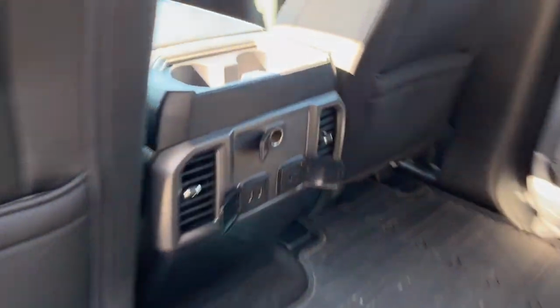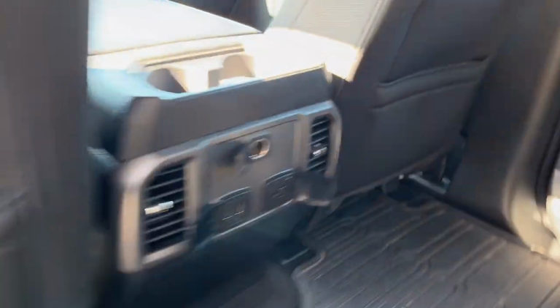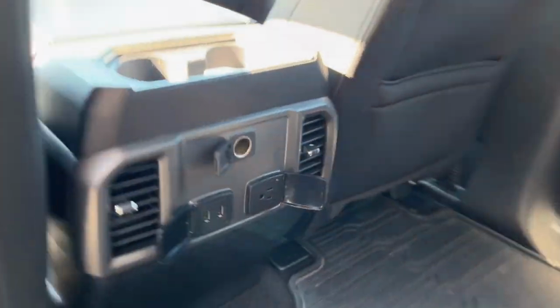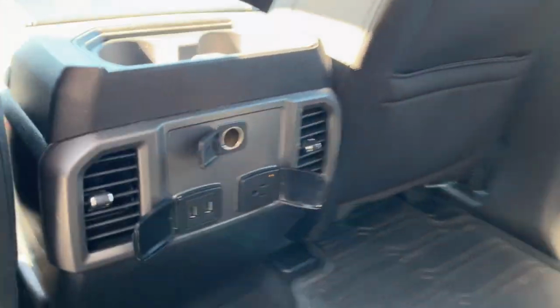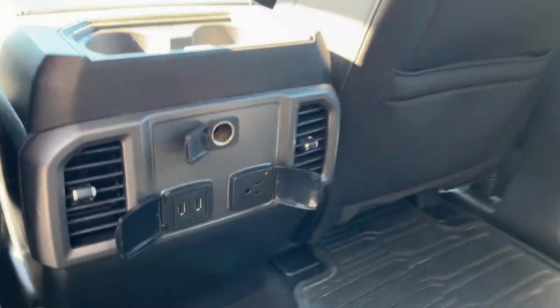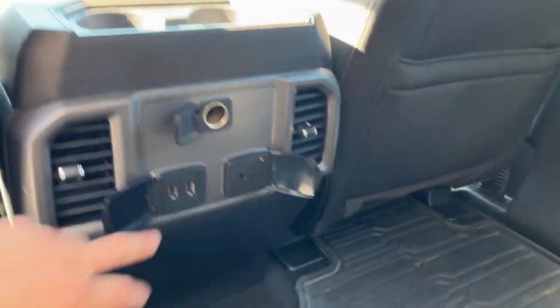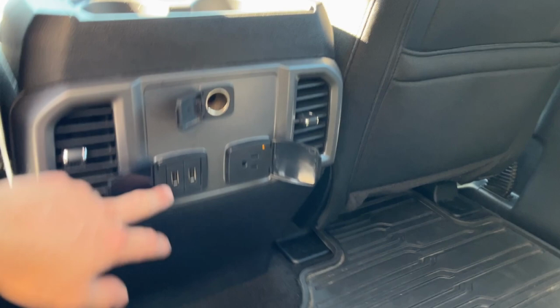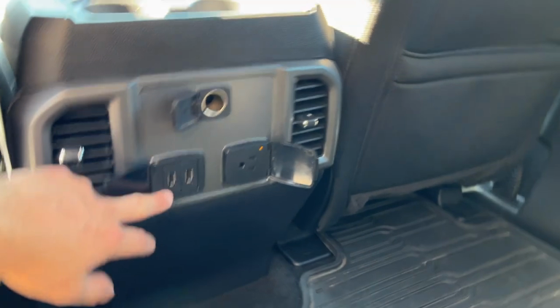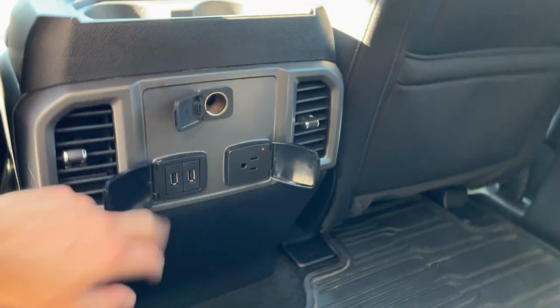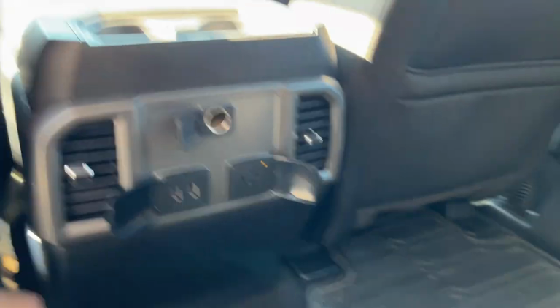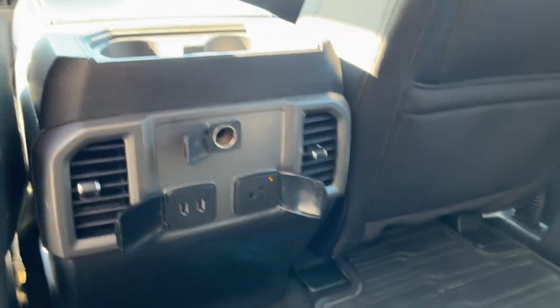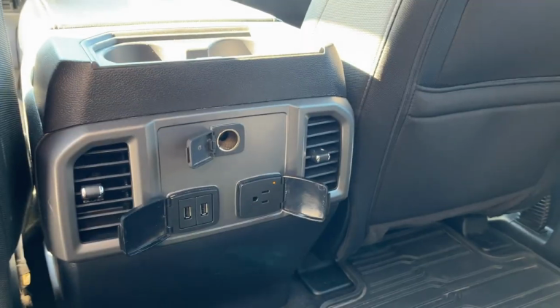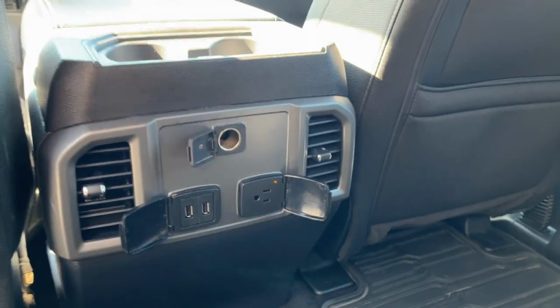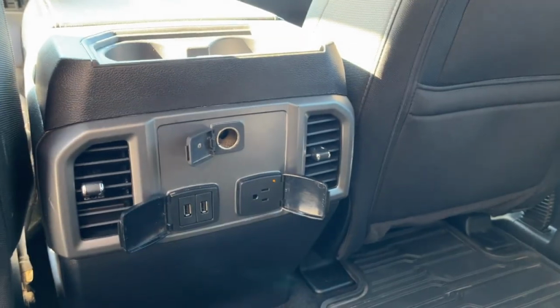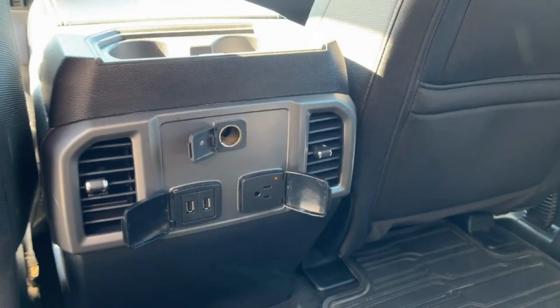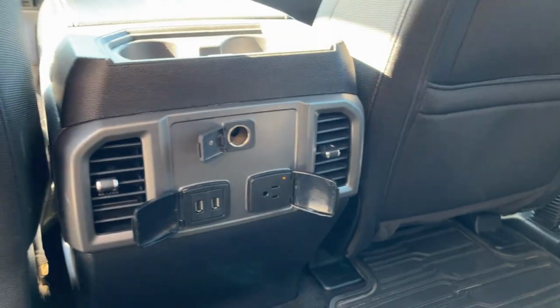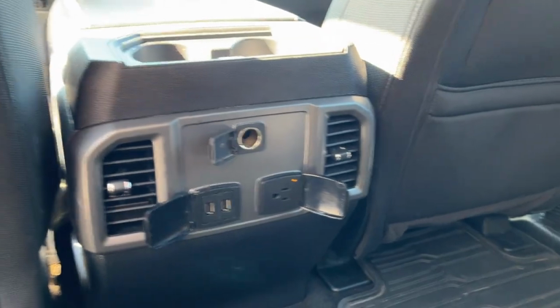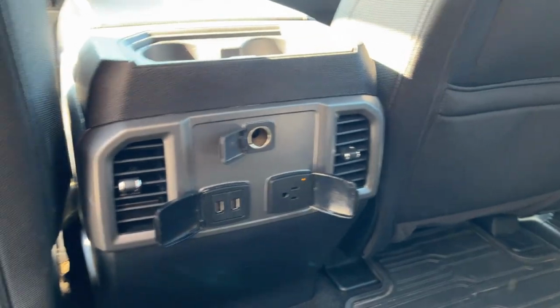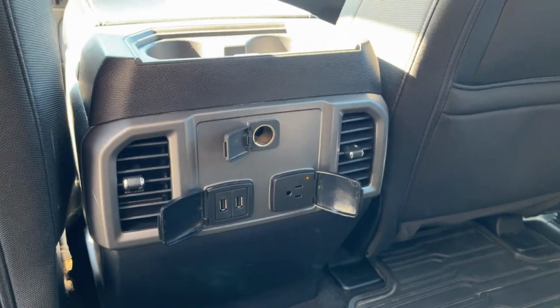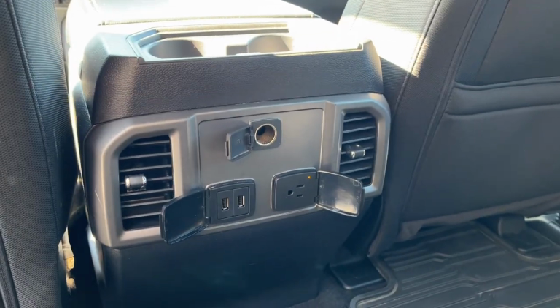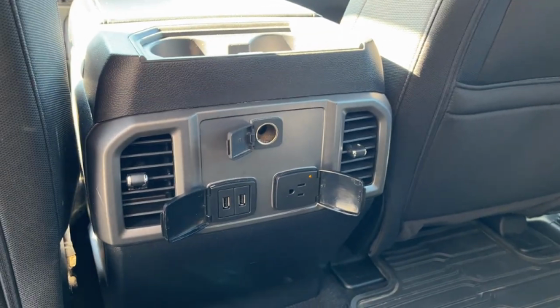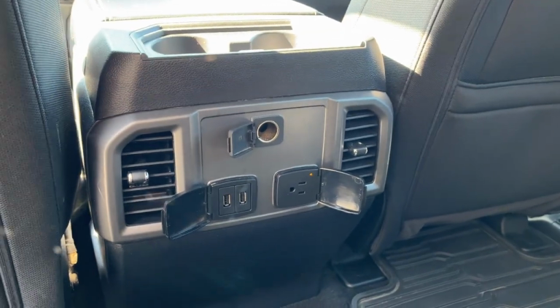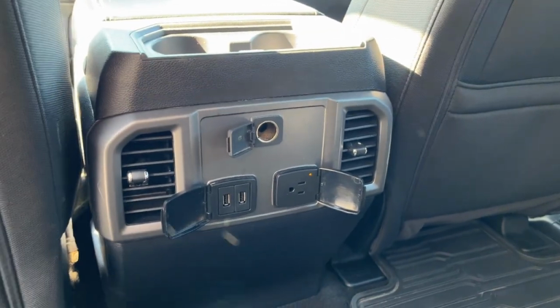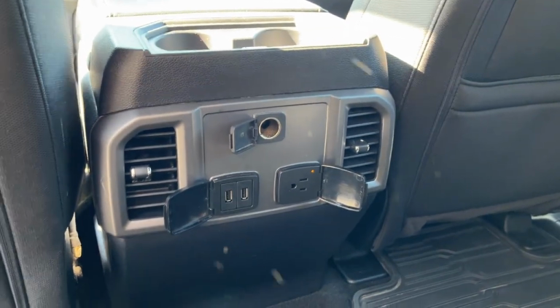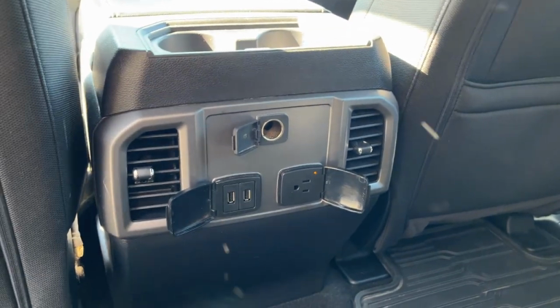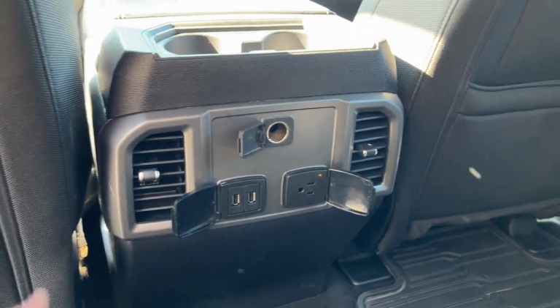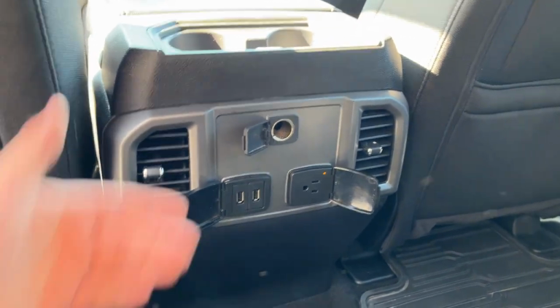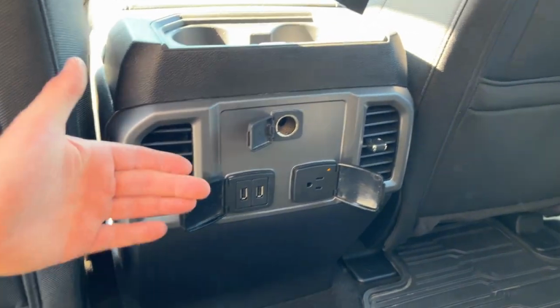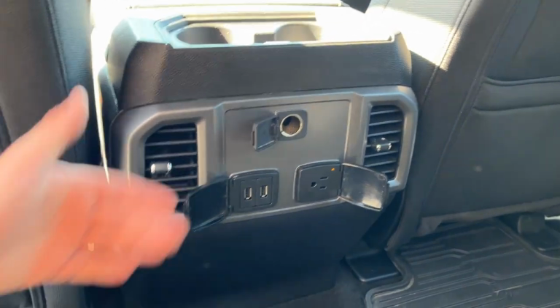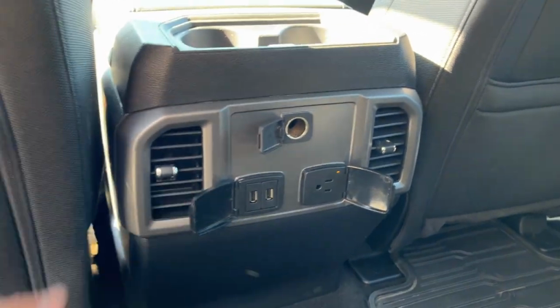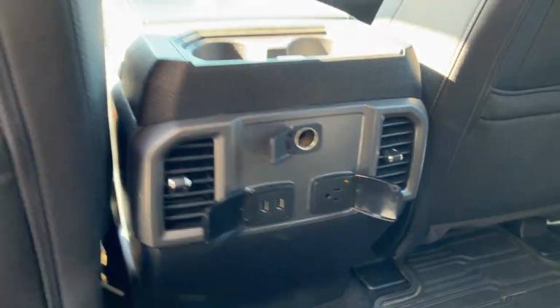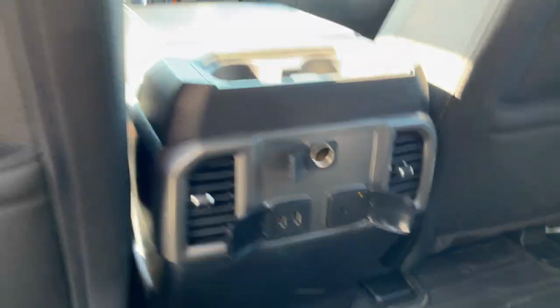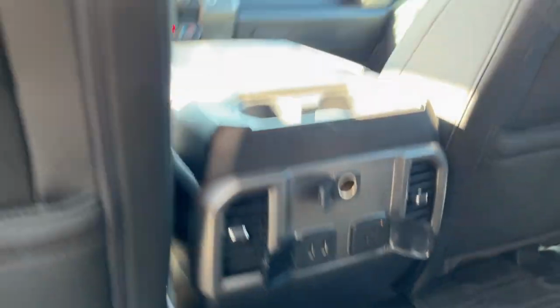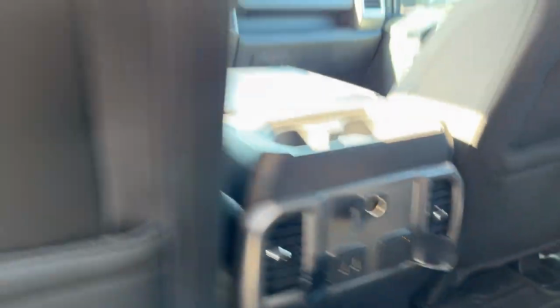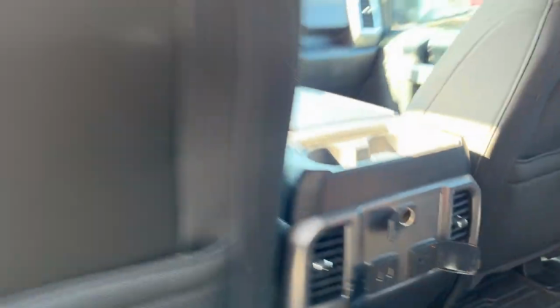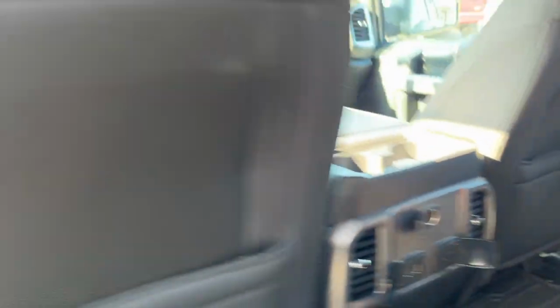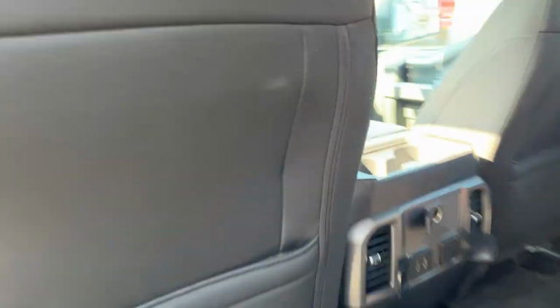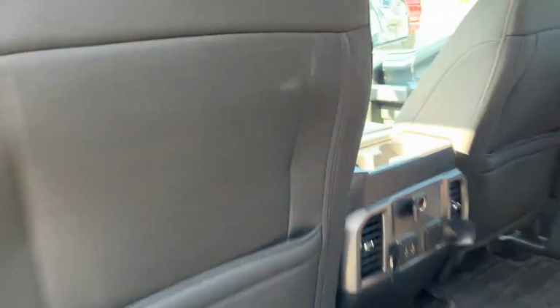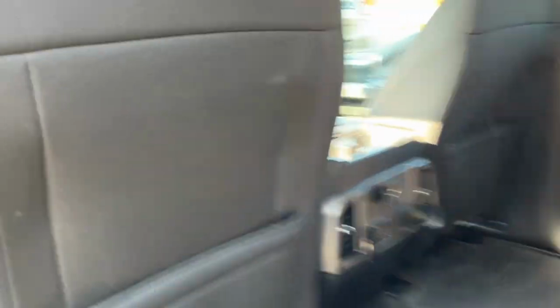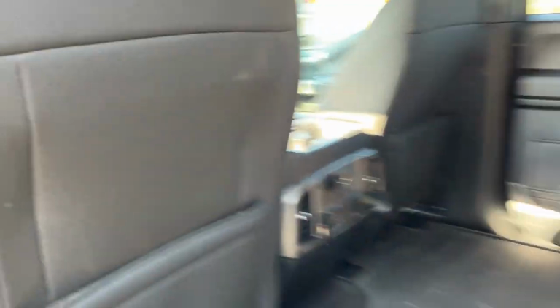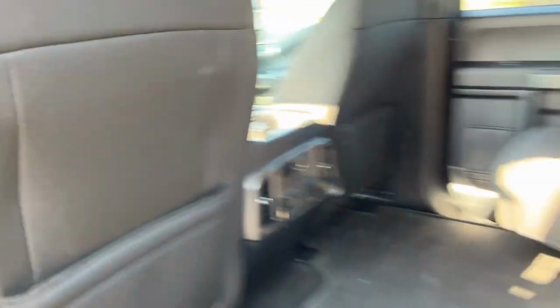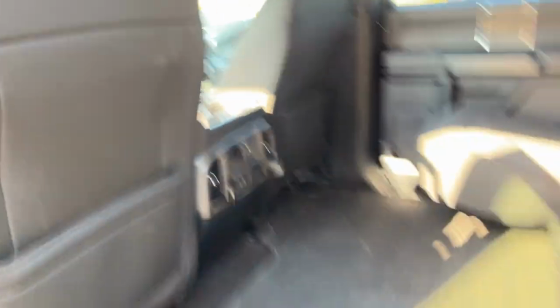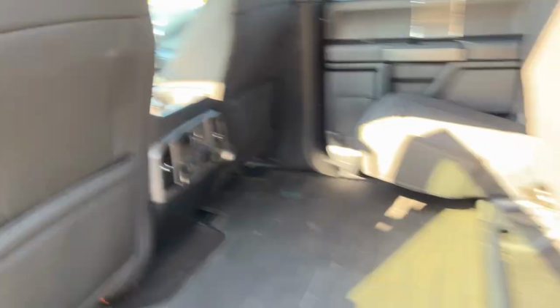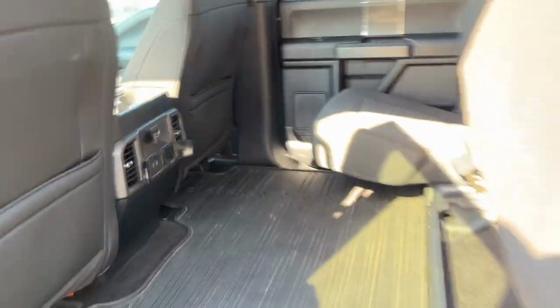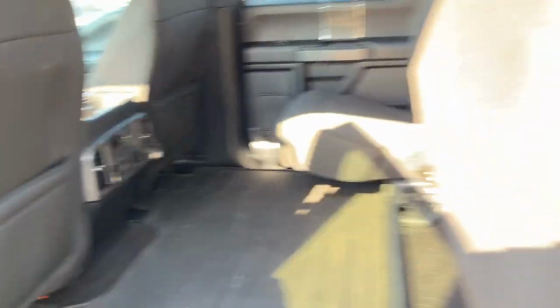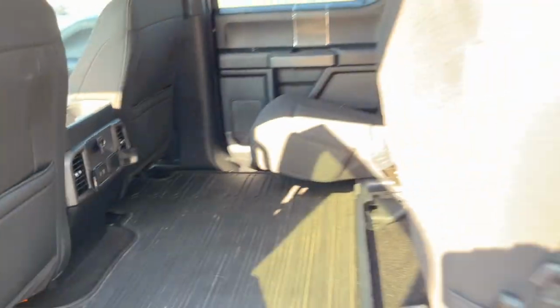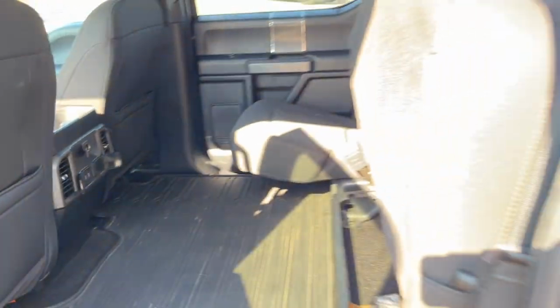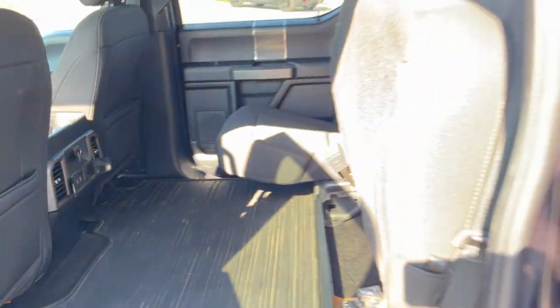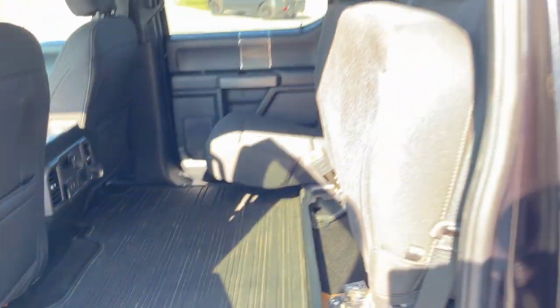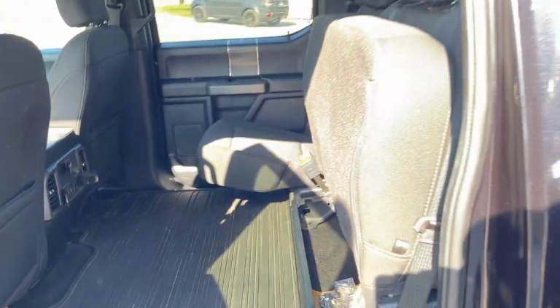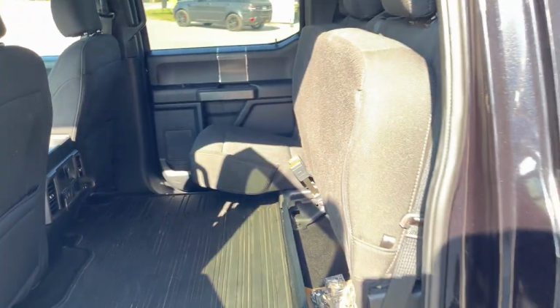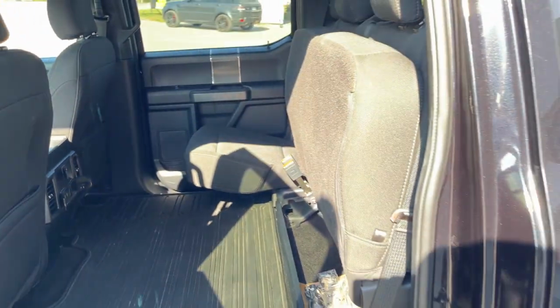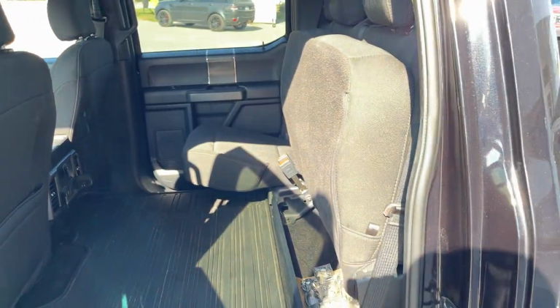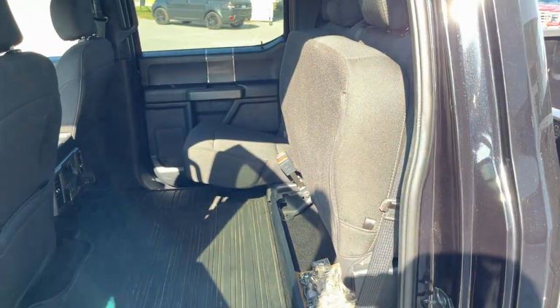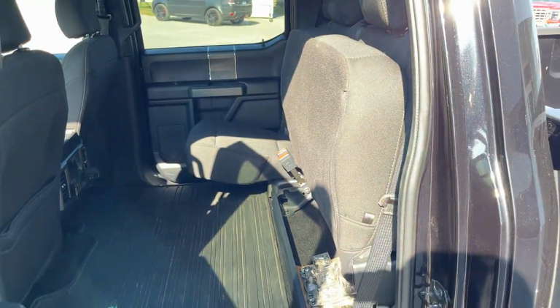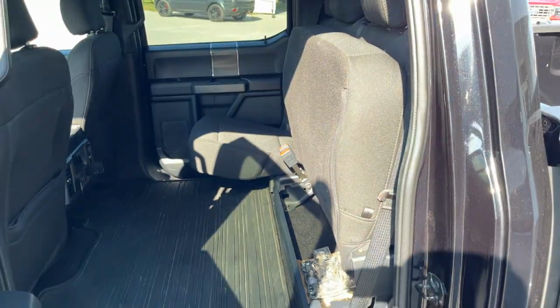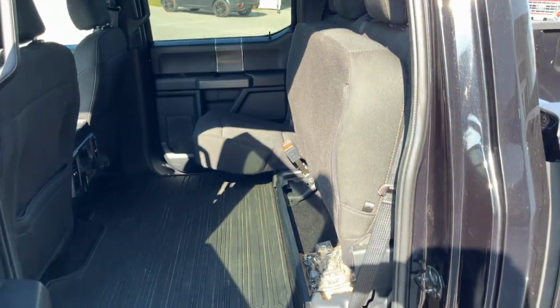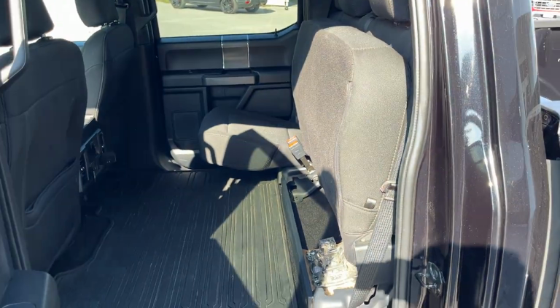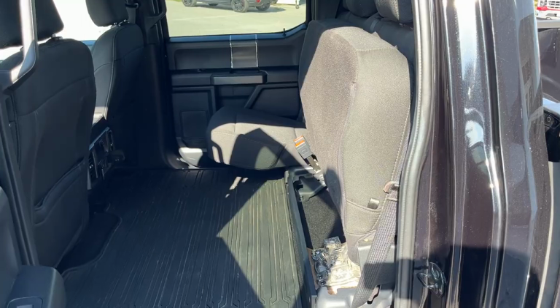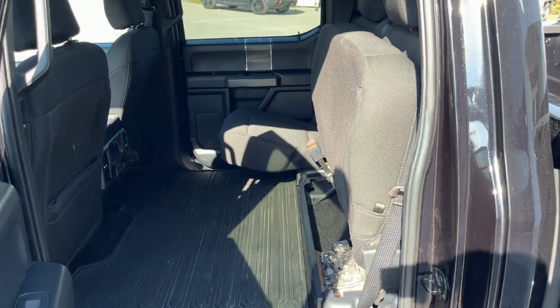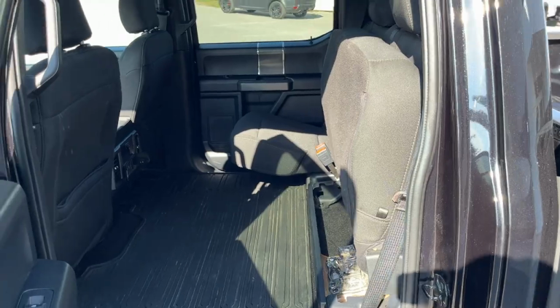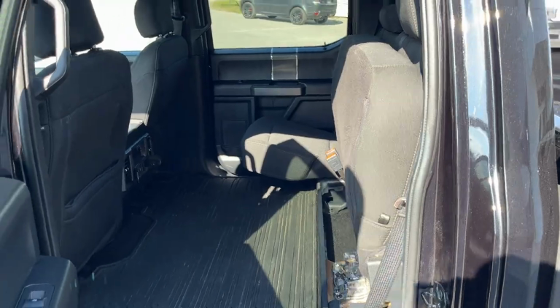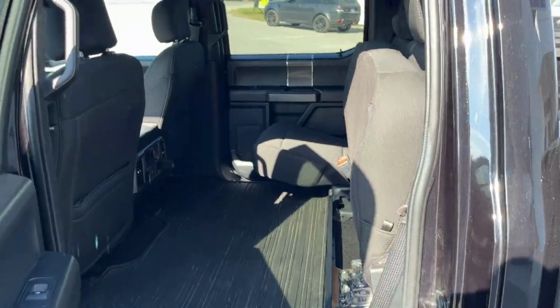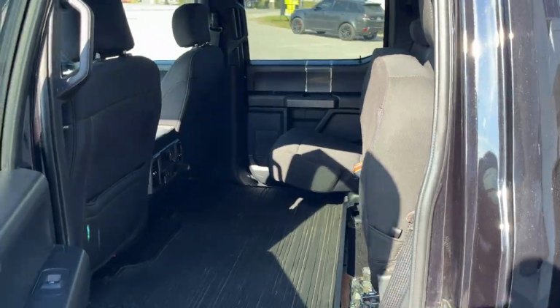You do have plenty of power options back here for the rear passengers, their own climate vents, and those seats fold up for even more storage.